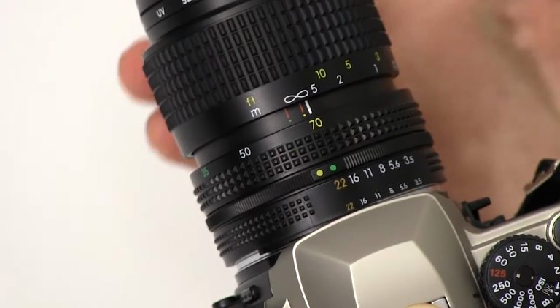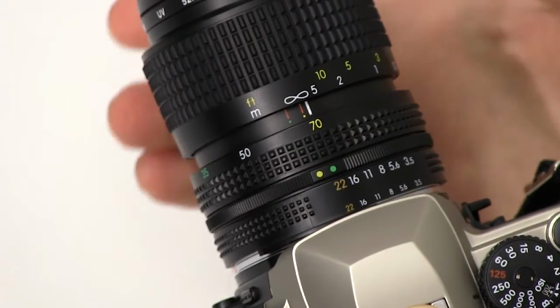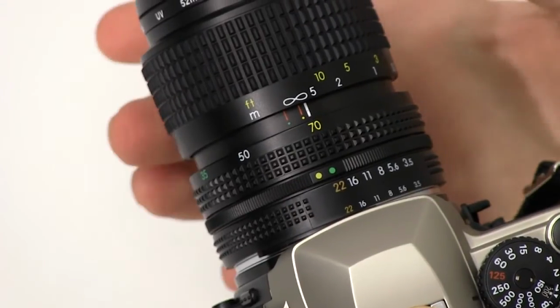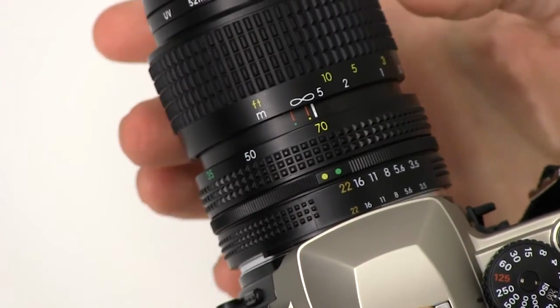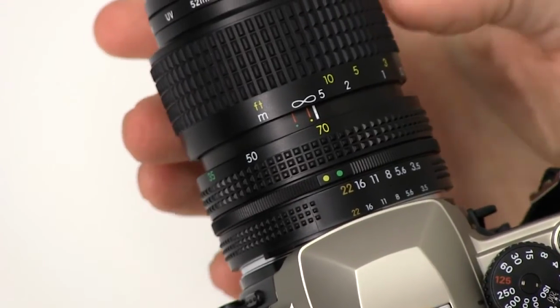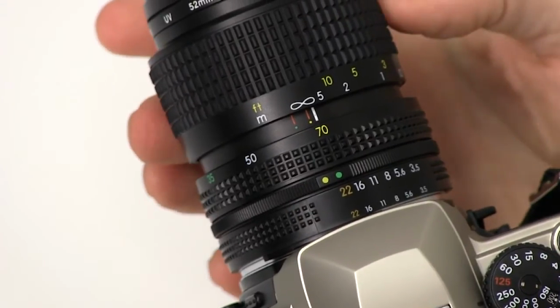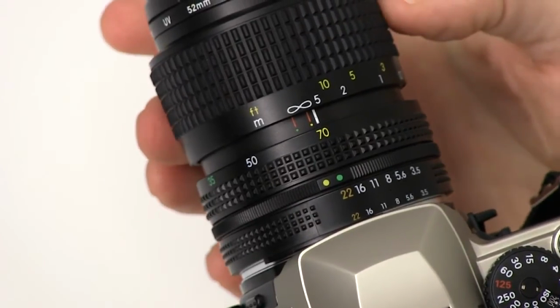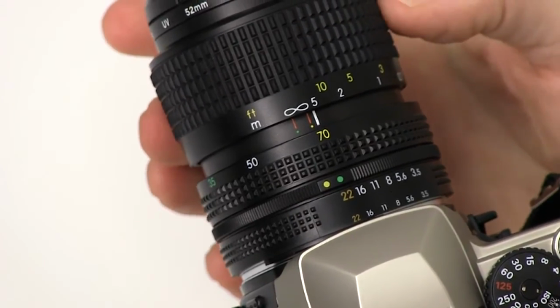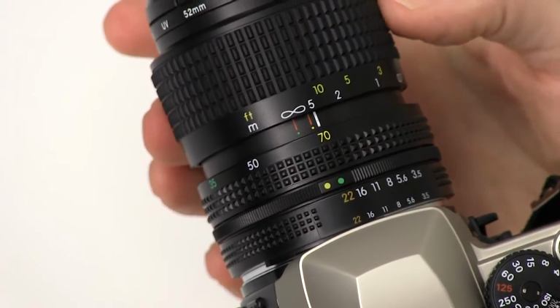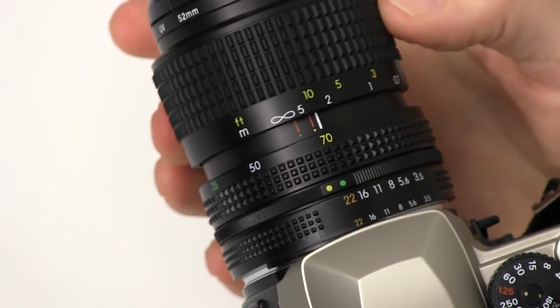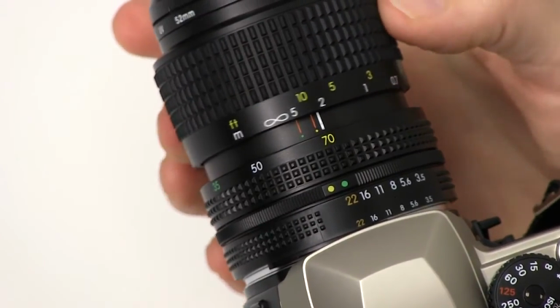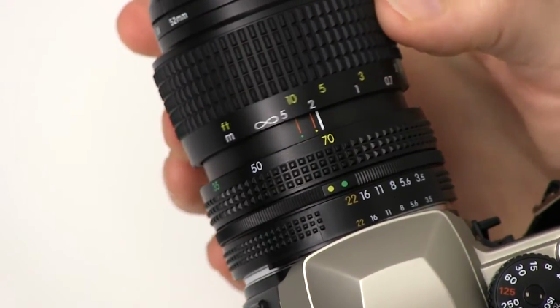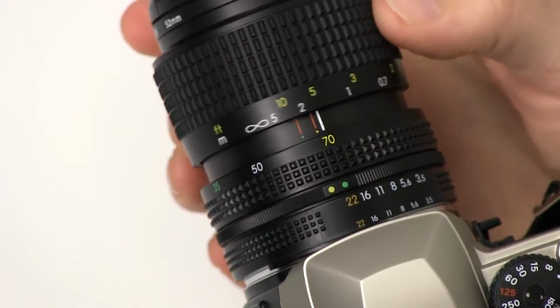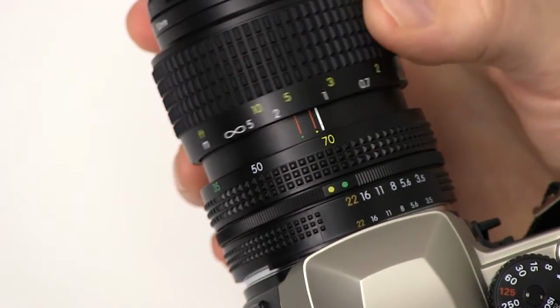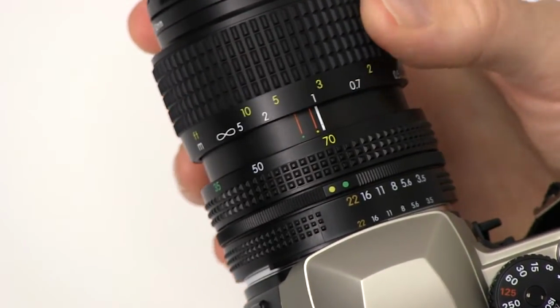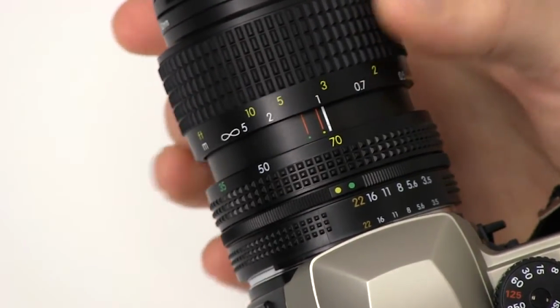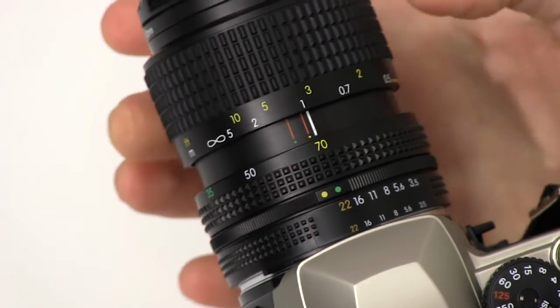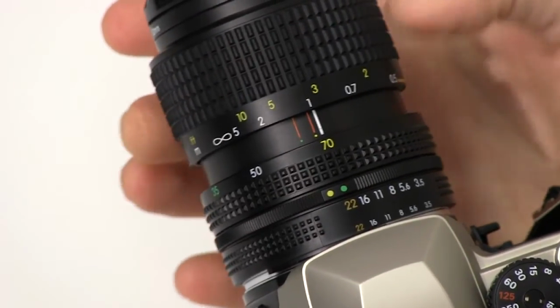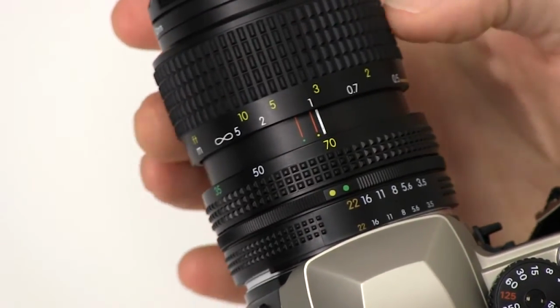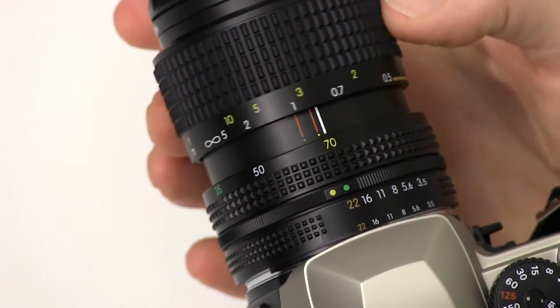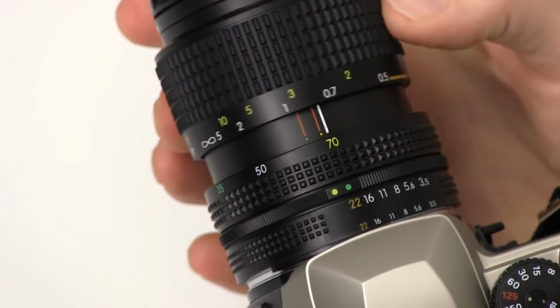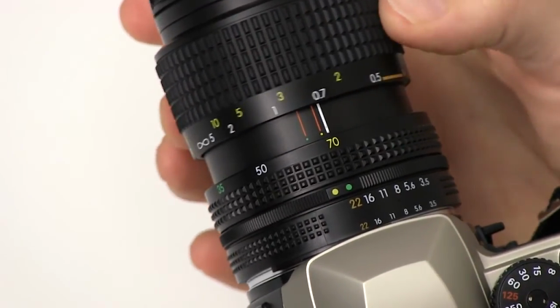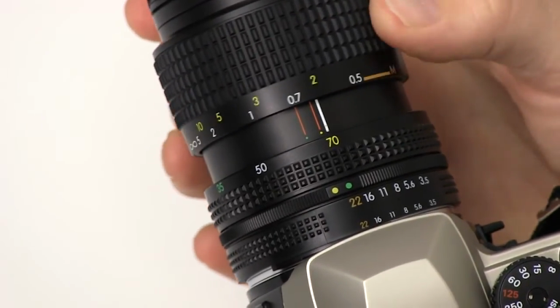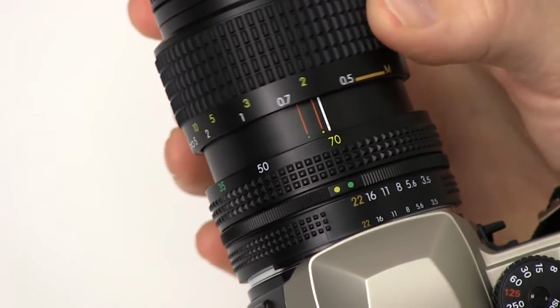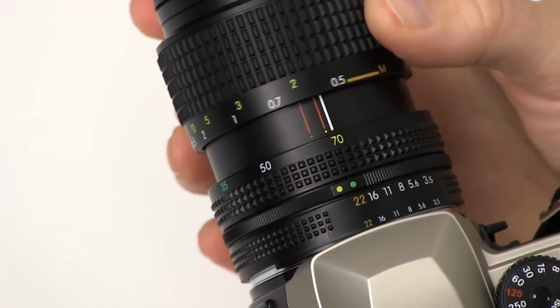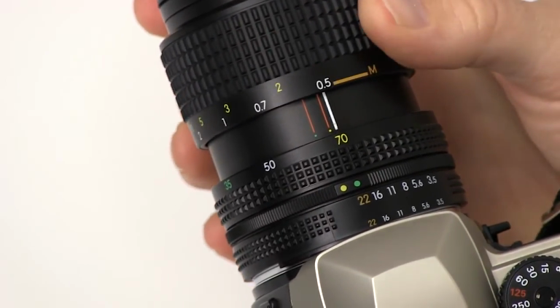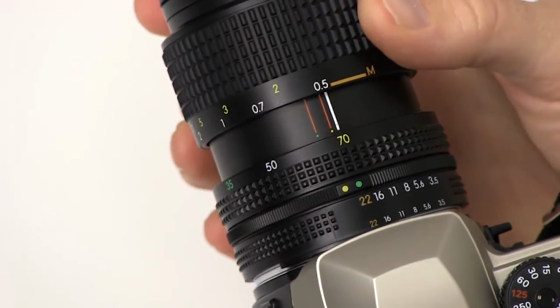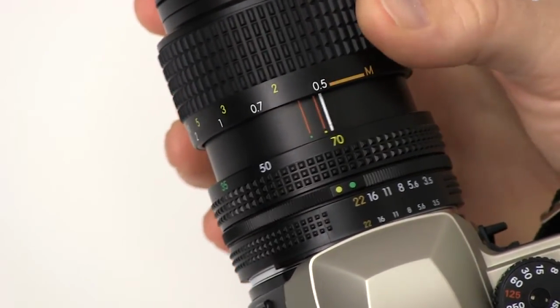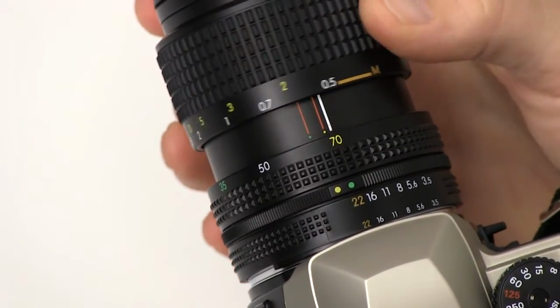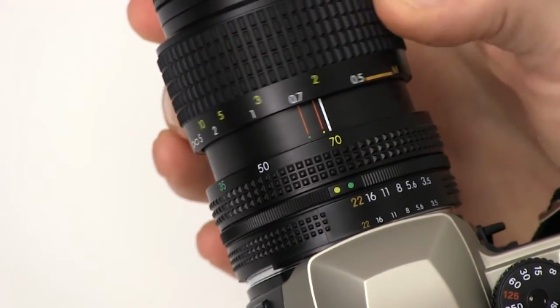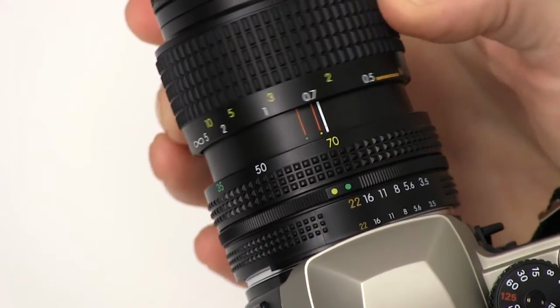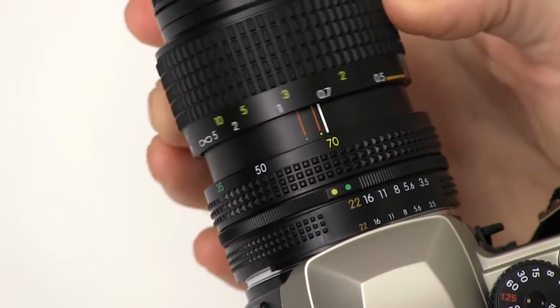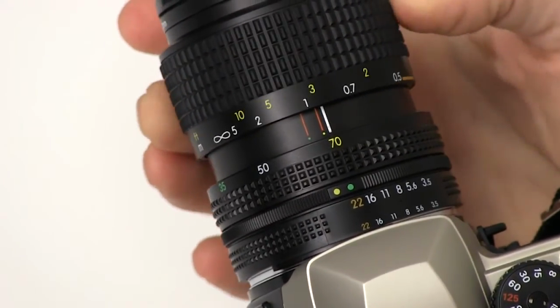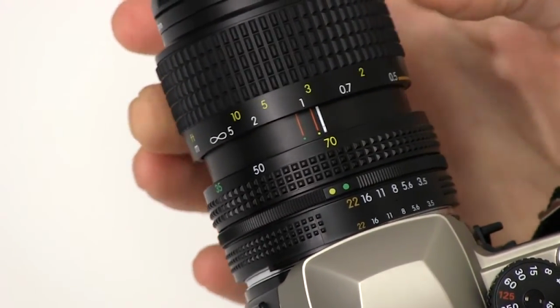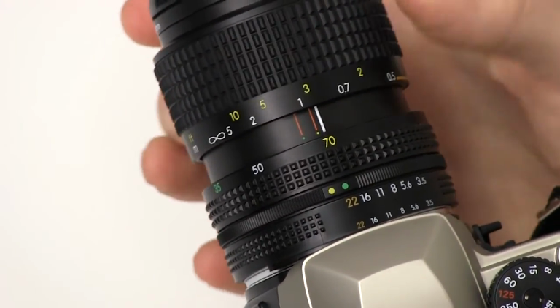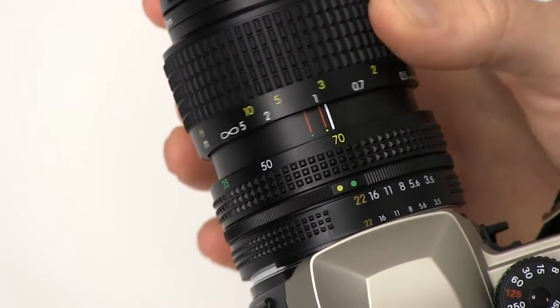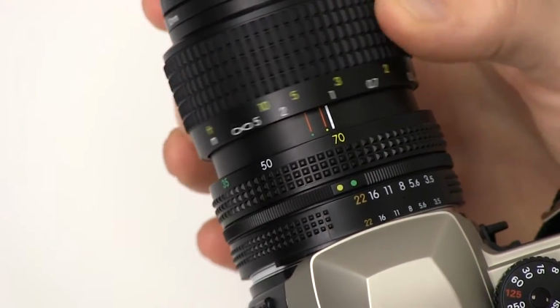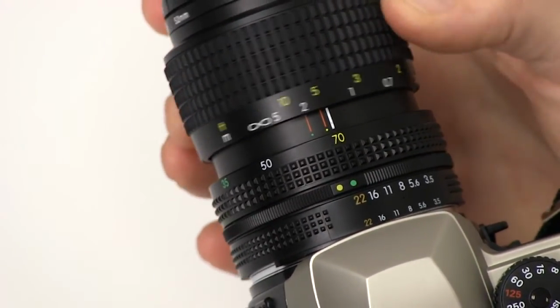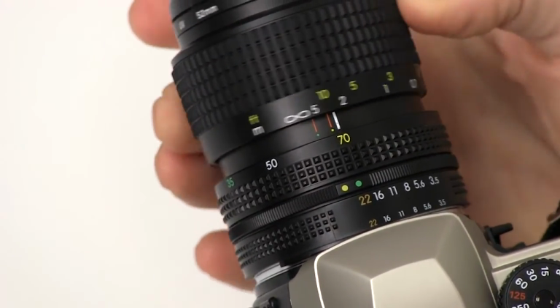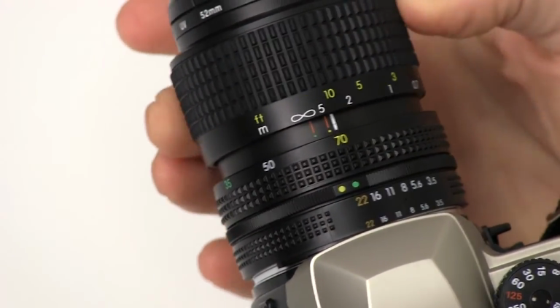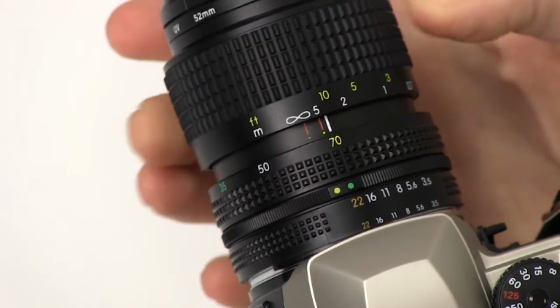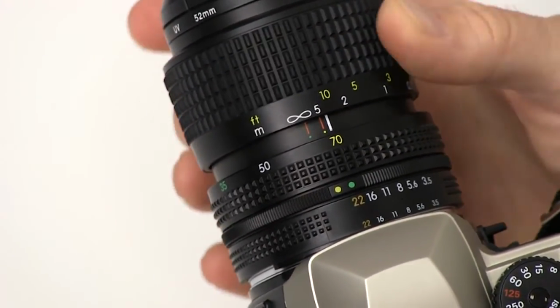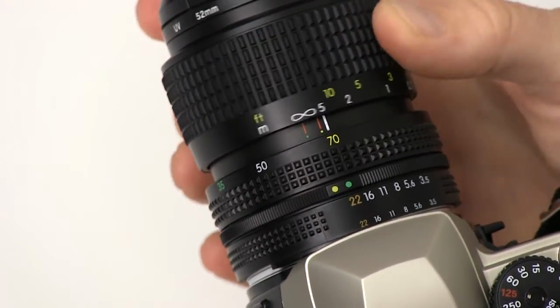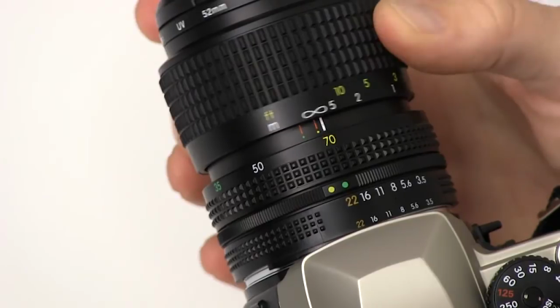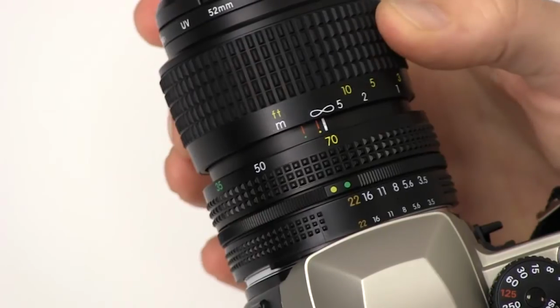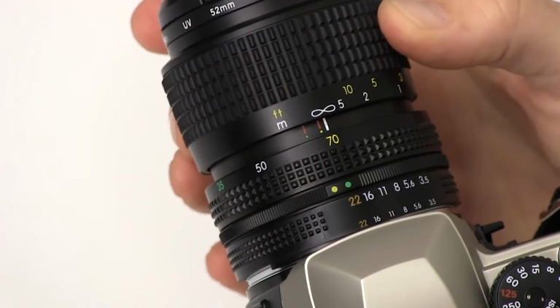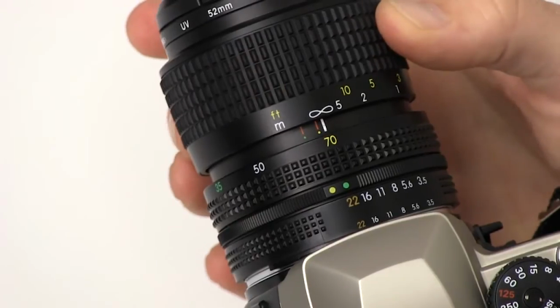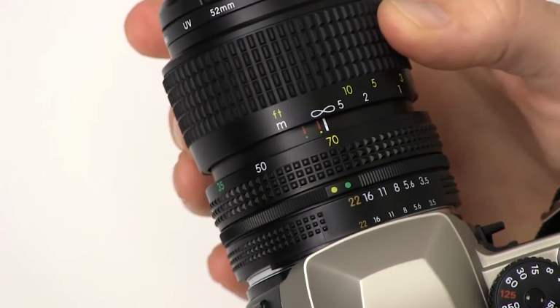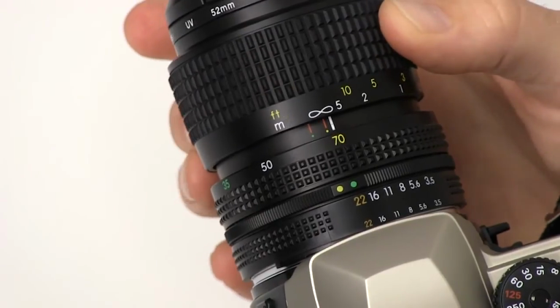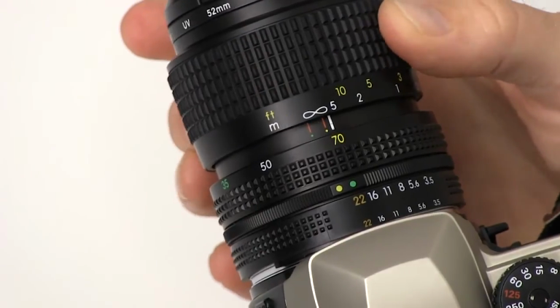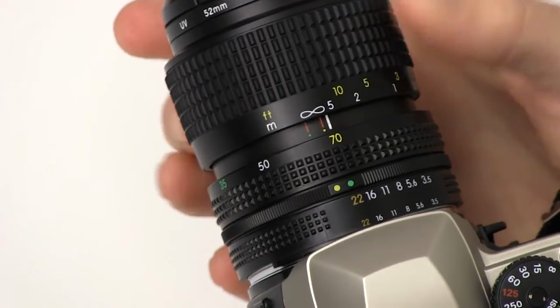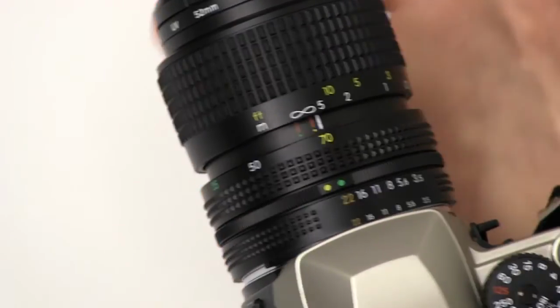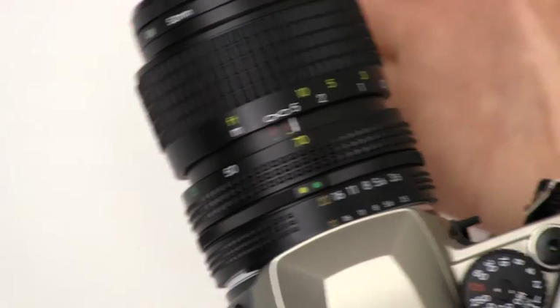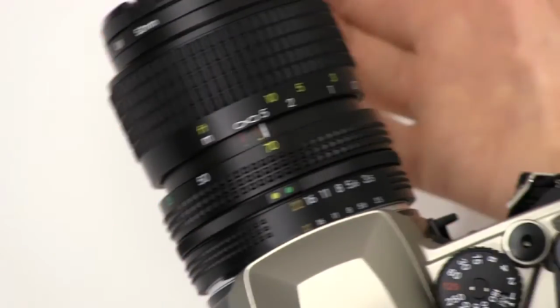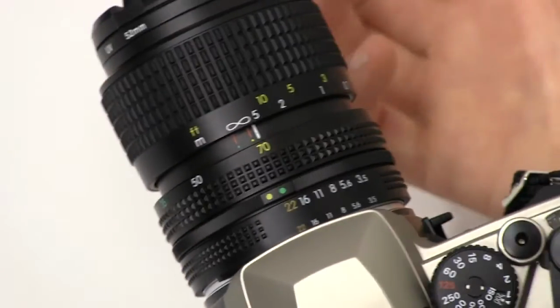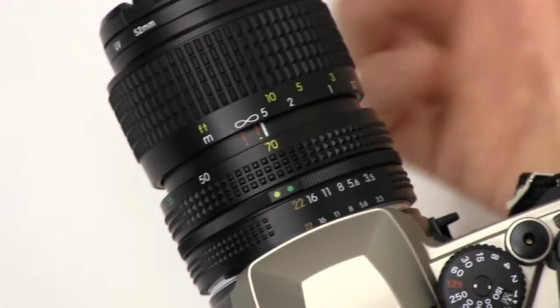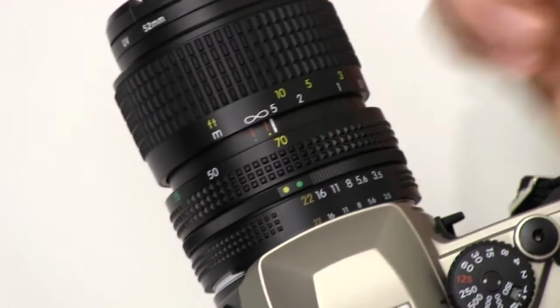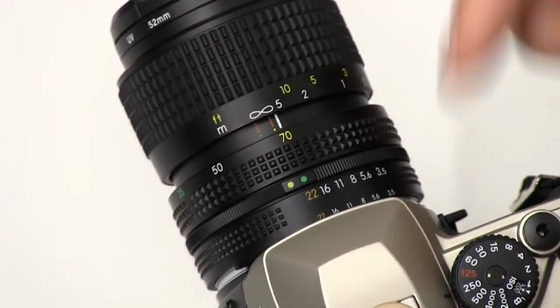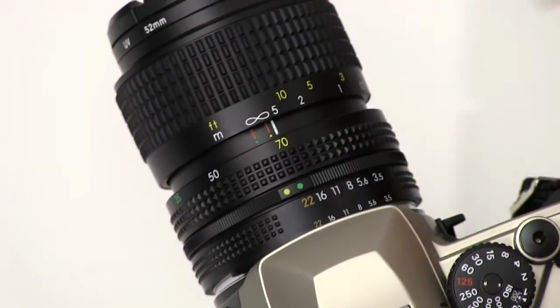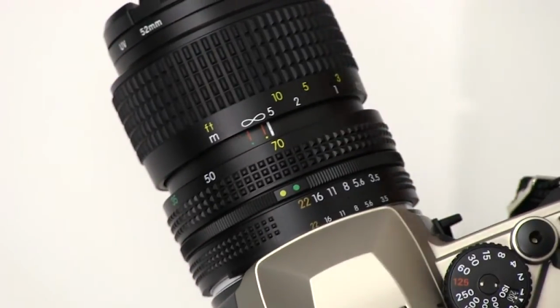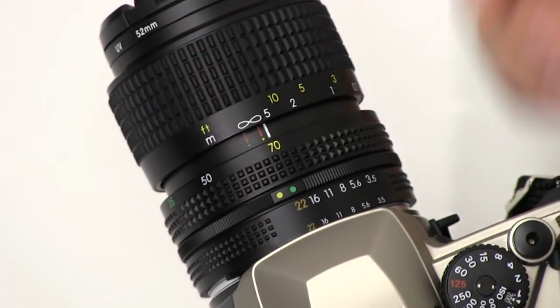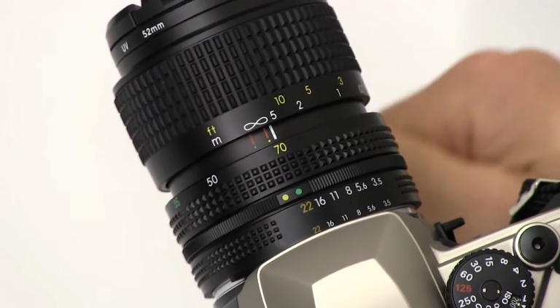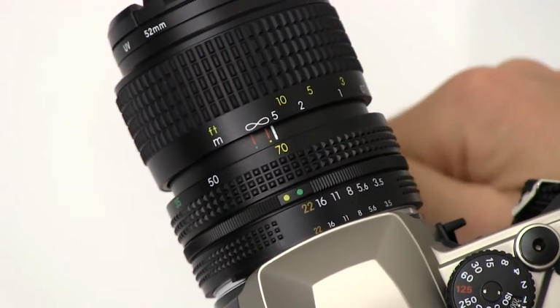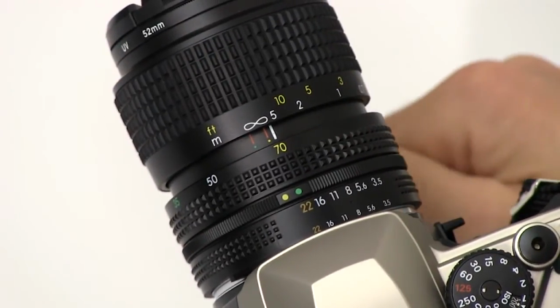In front of that we have the focus ring, which allows us to focus our image through the viewfinder of the camera.